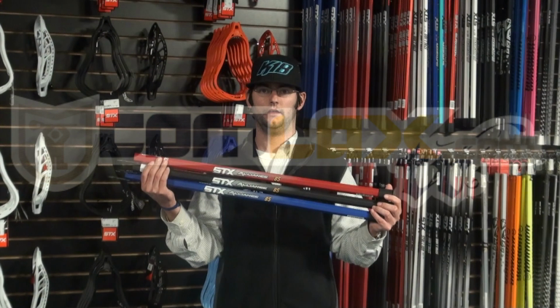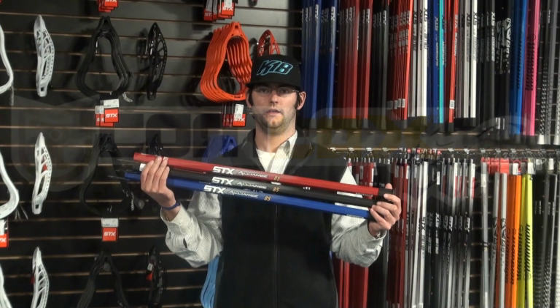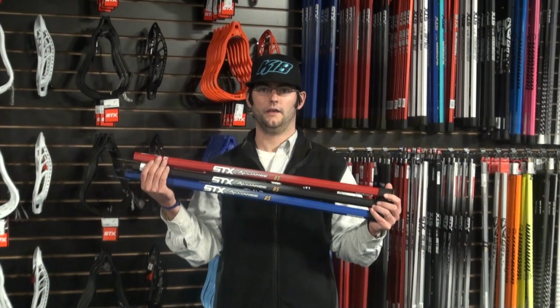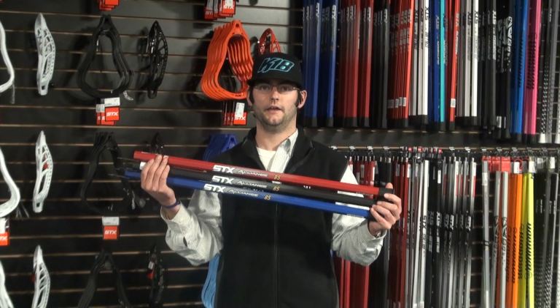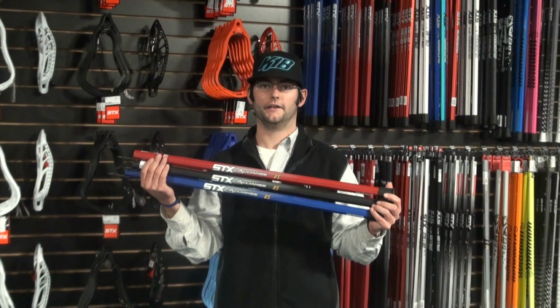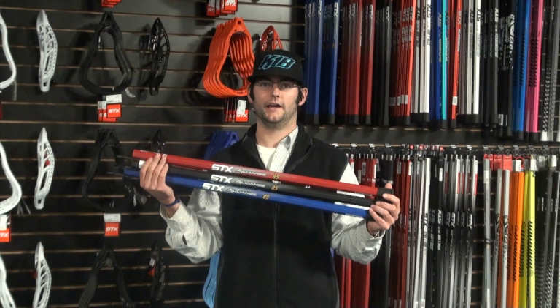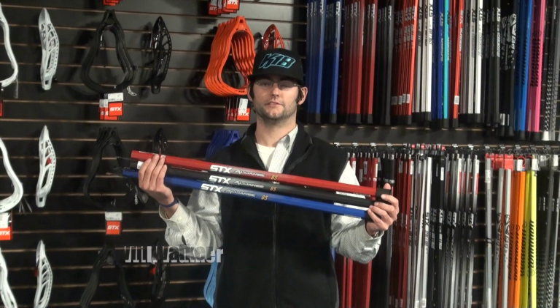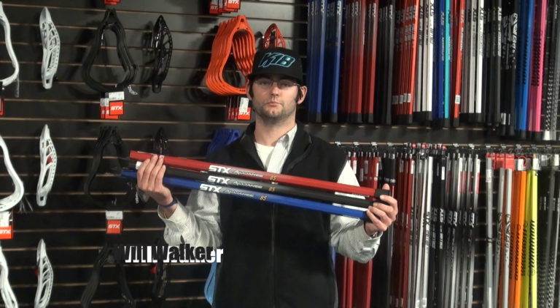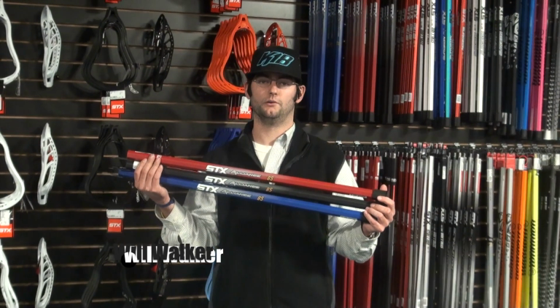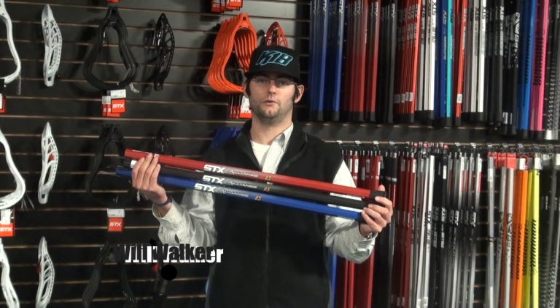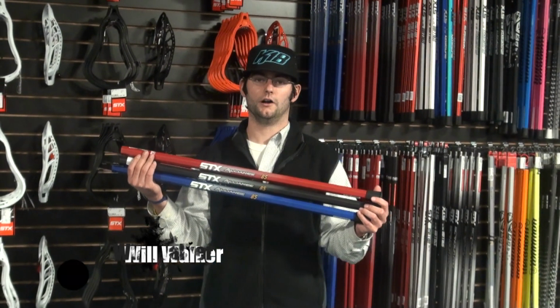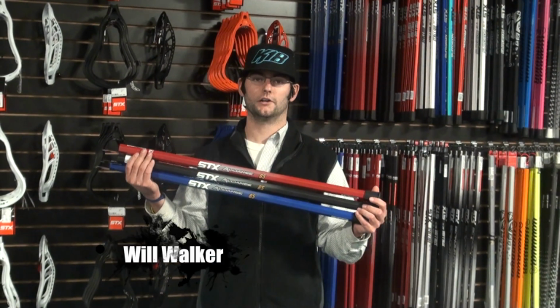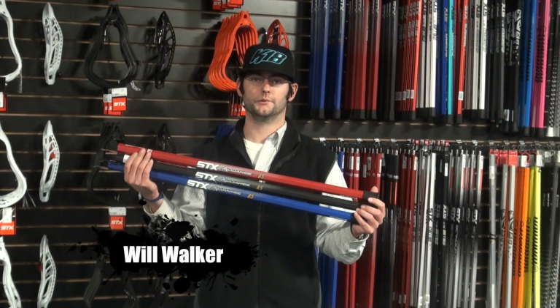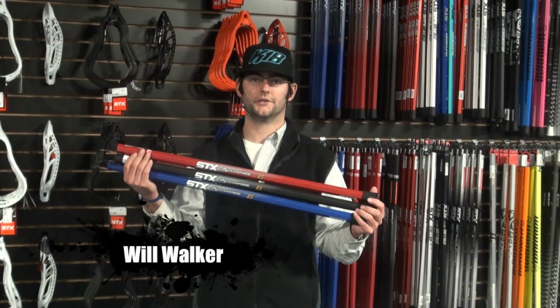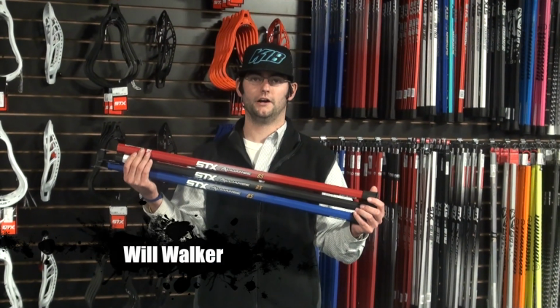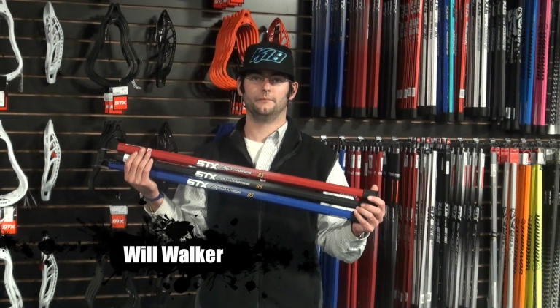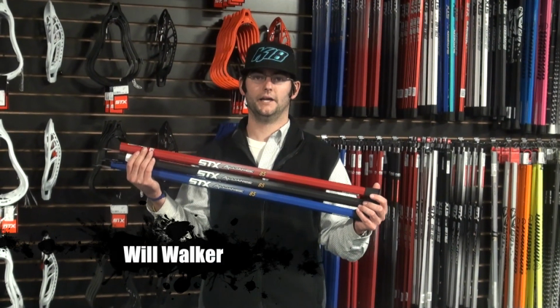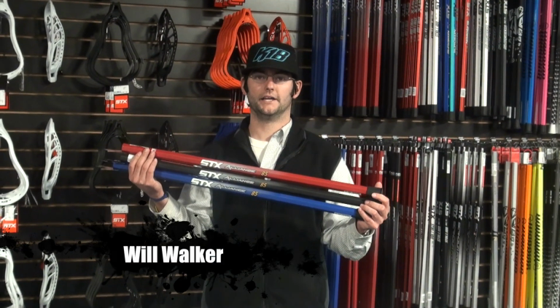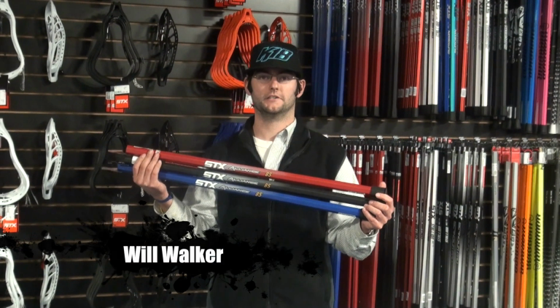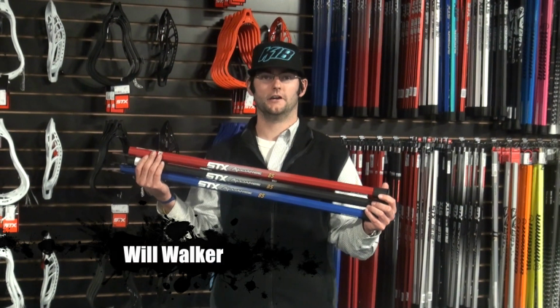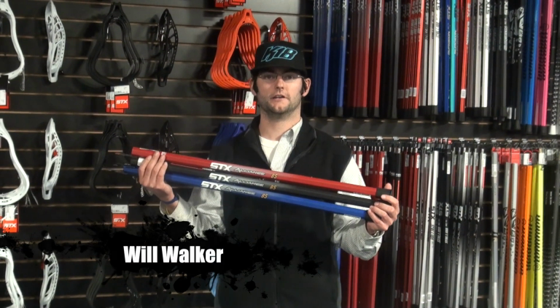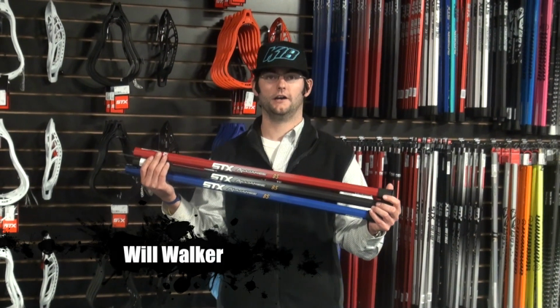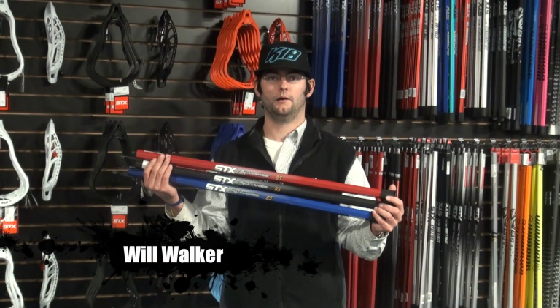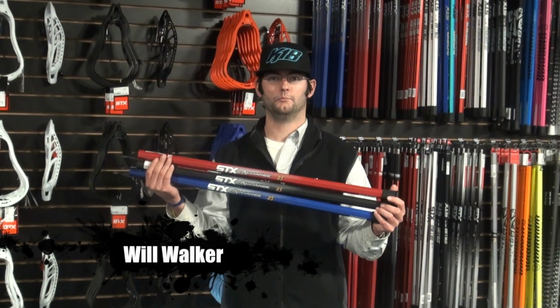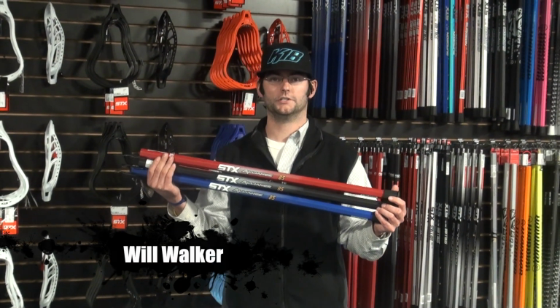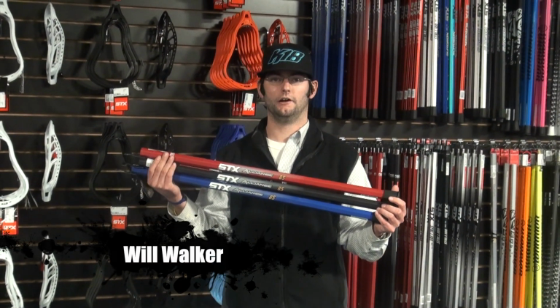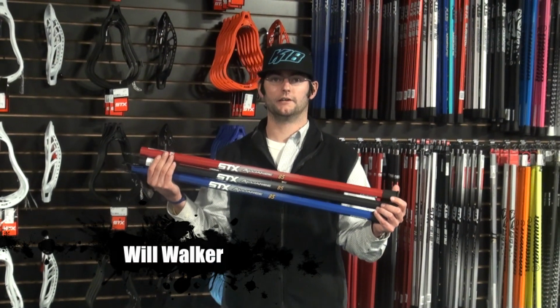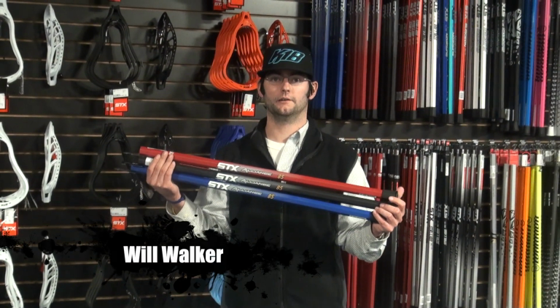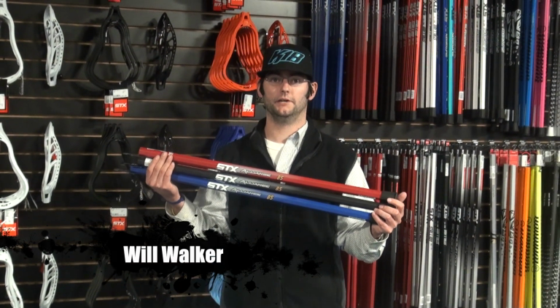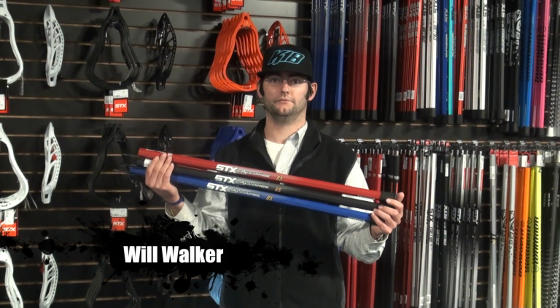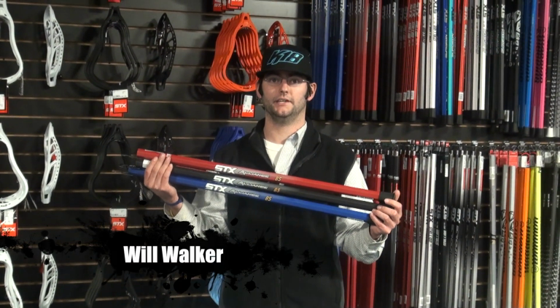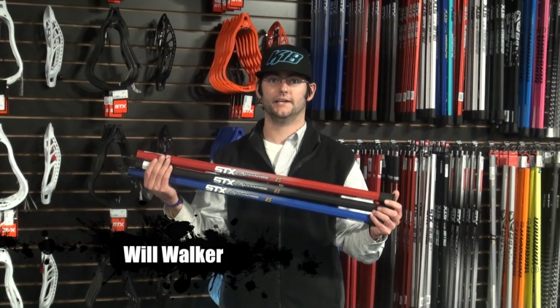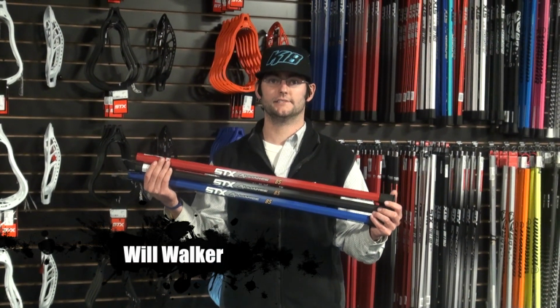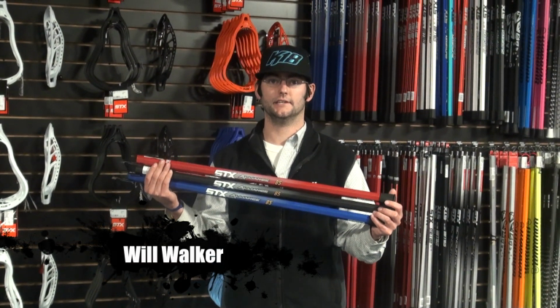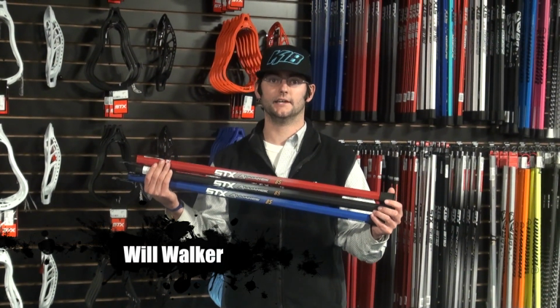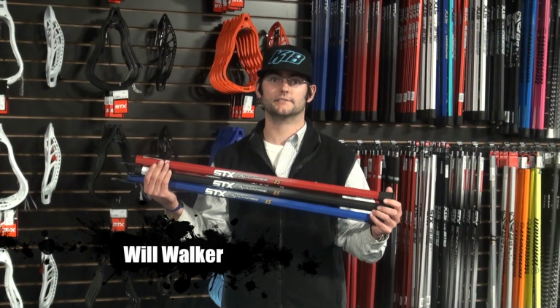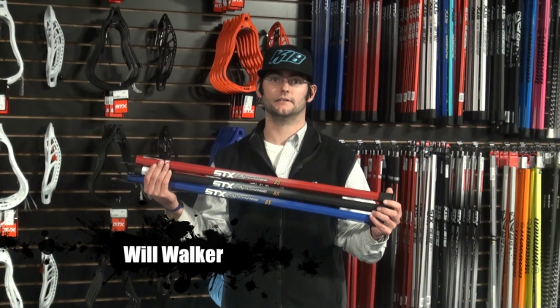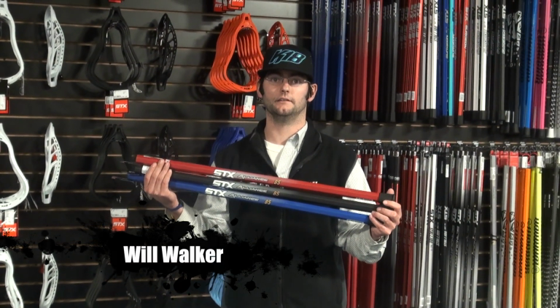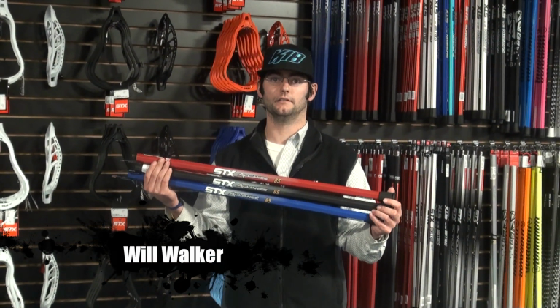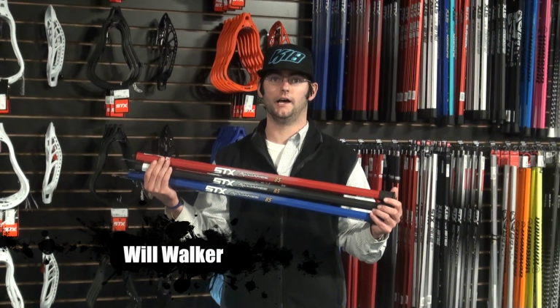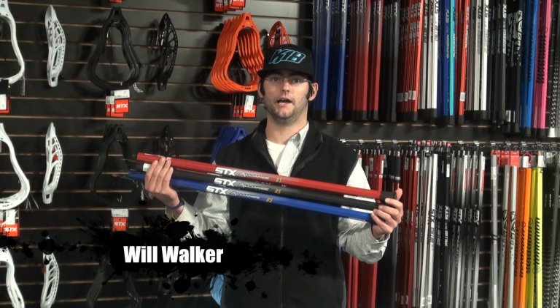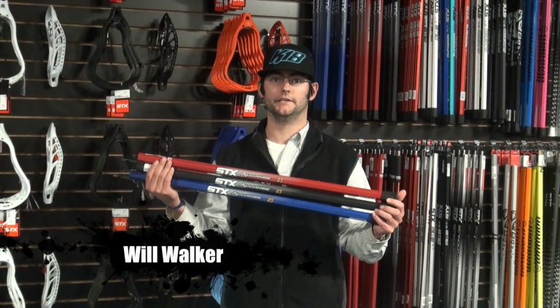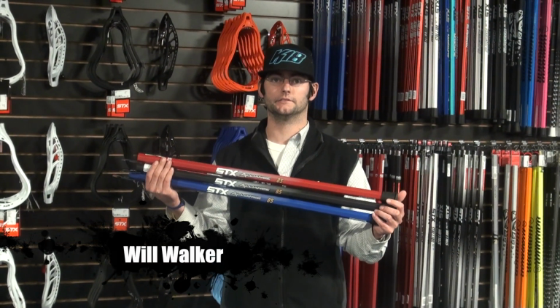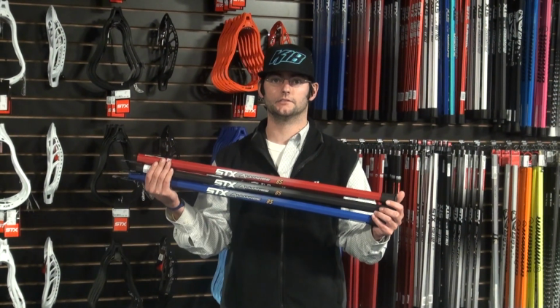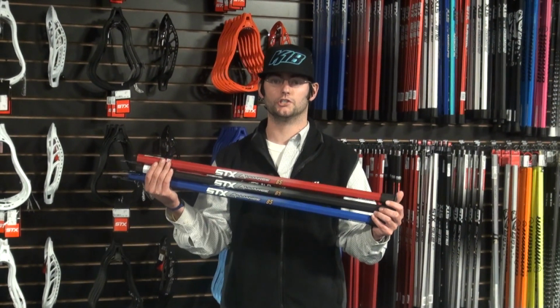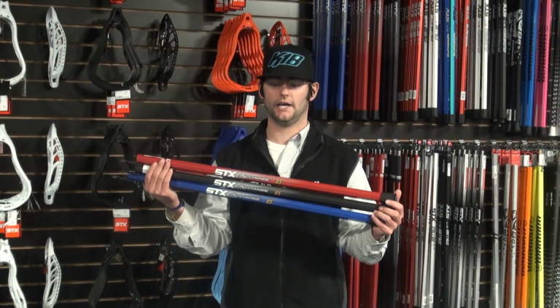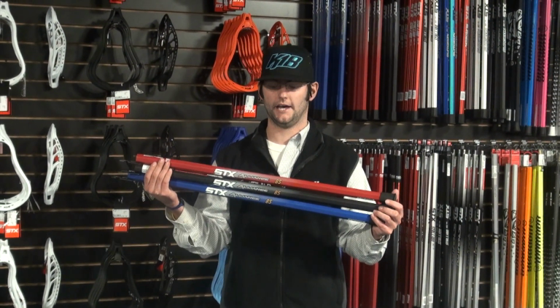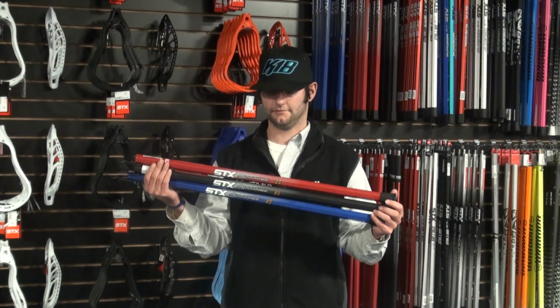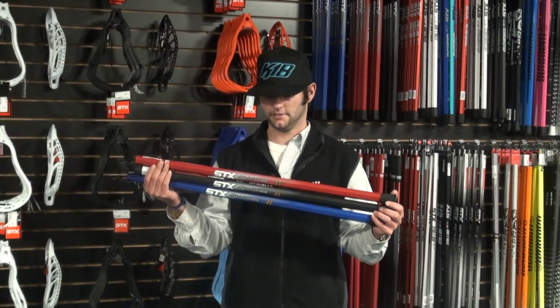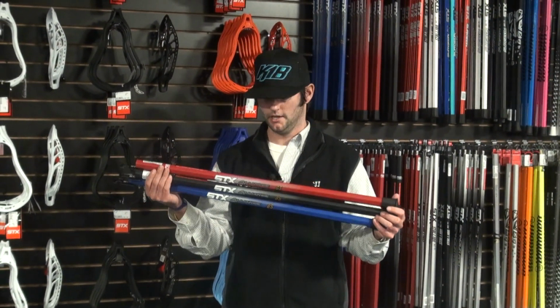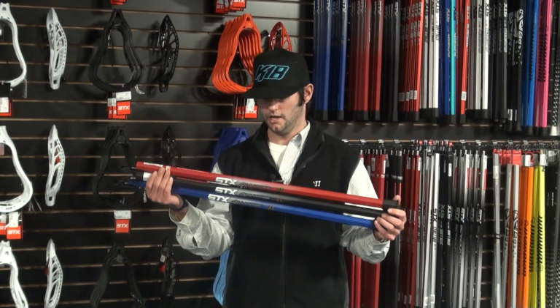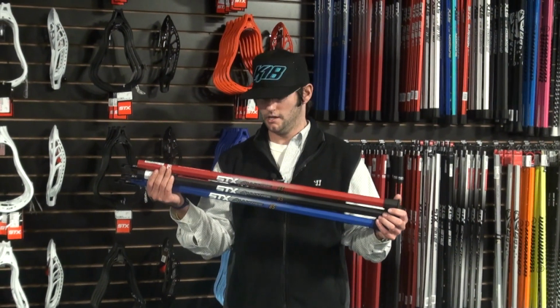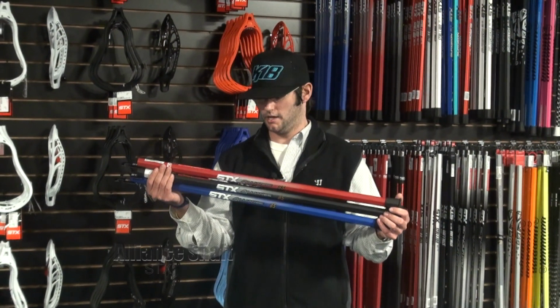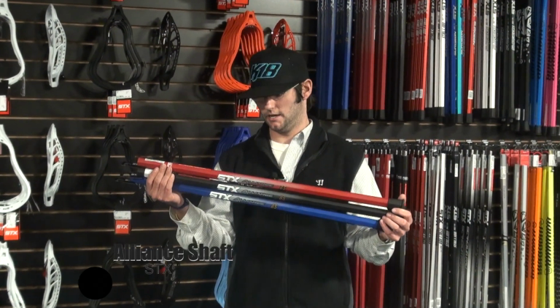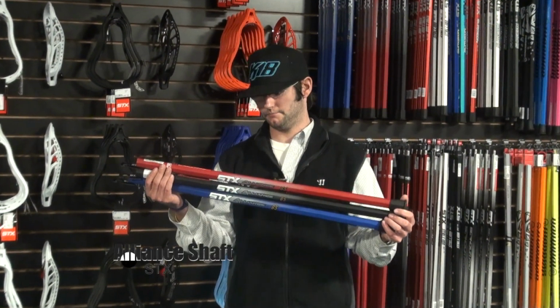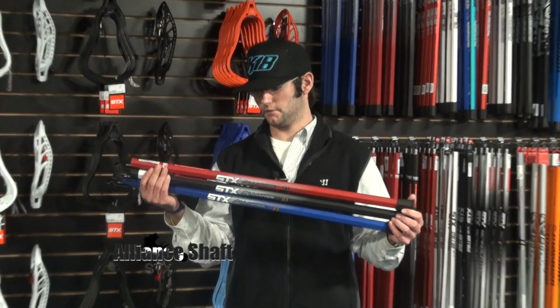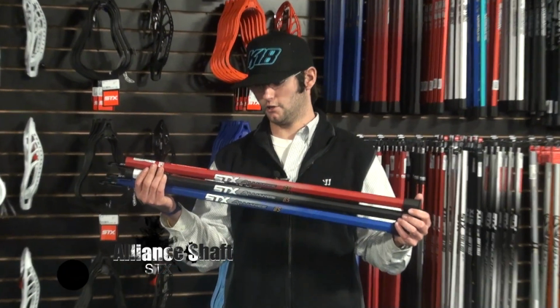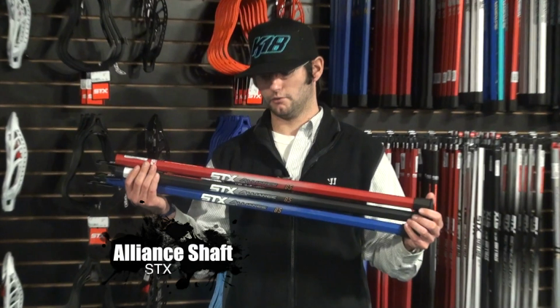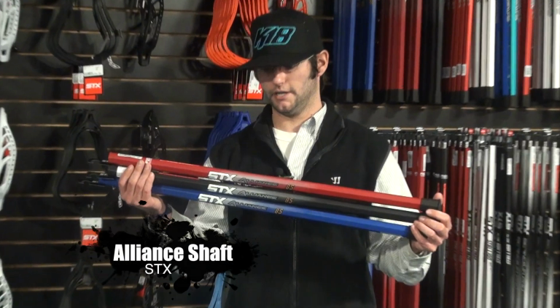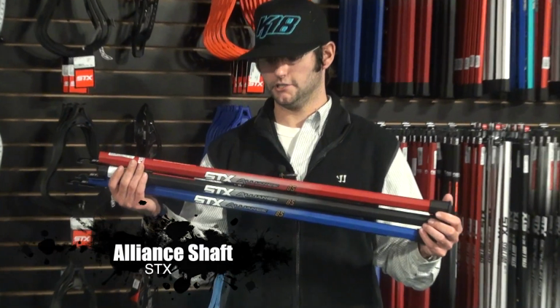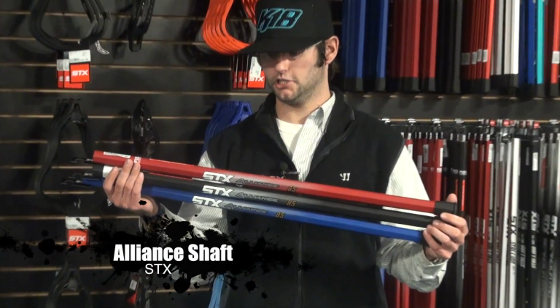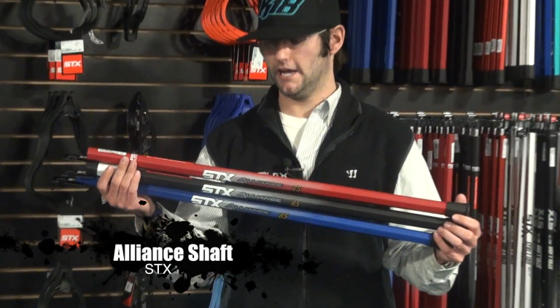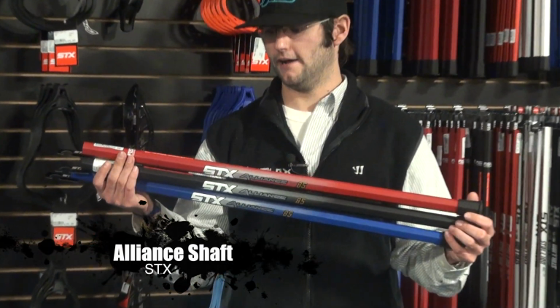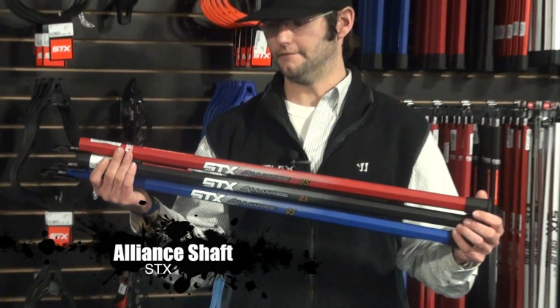Hey guys, Will Walker with Comlax.com. We're talking about the STX Alliance shaft. Great shaft.